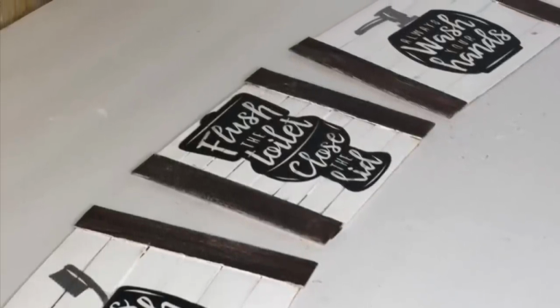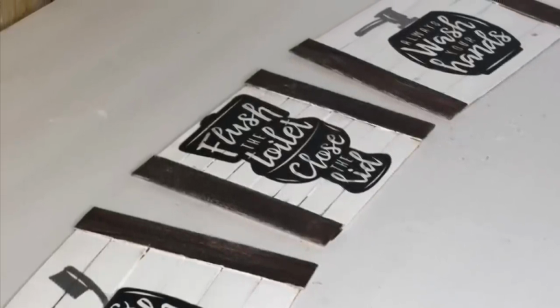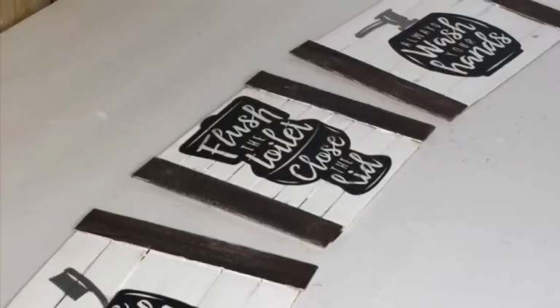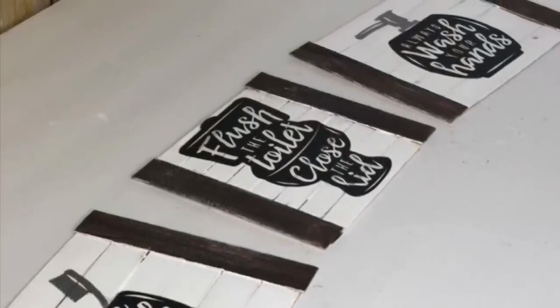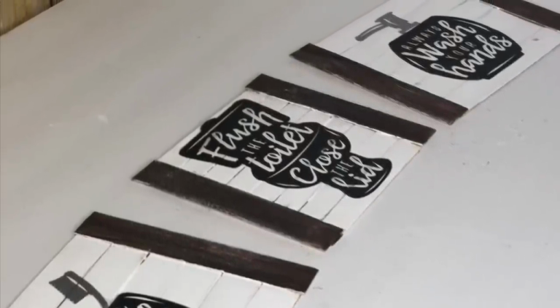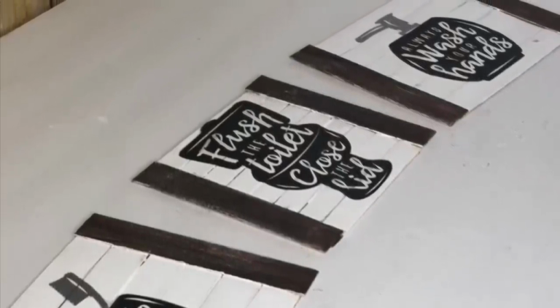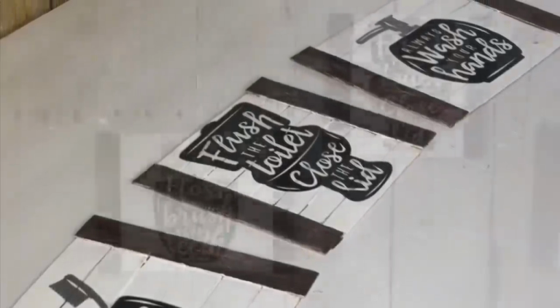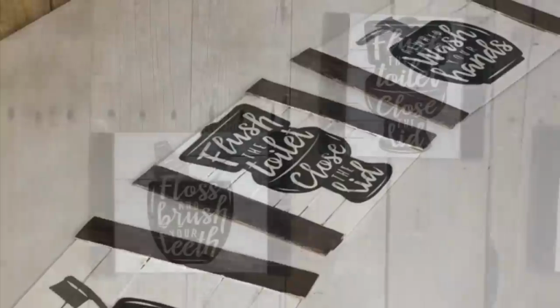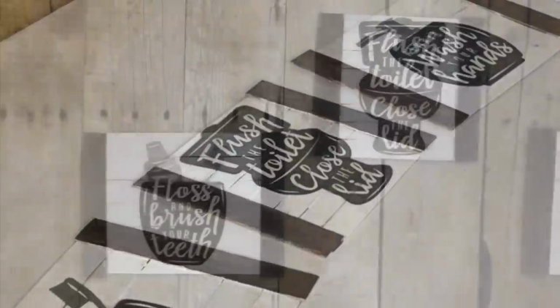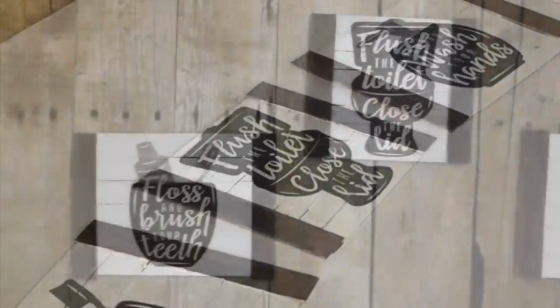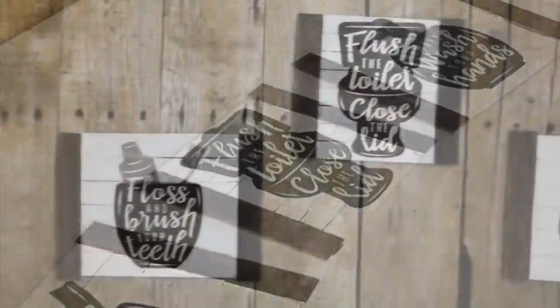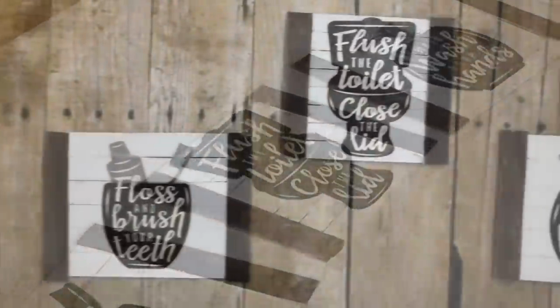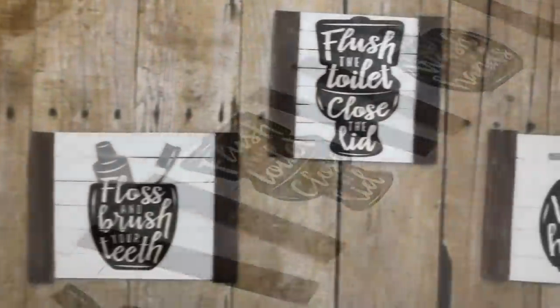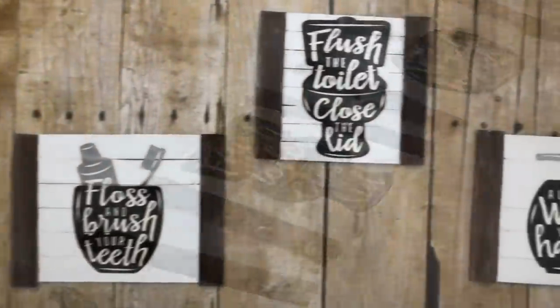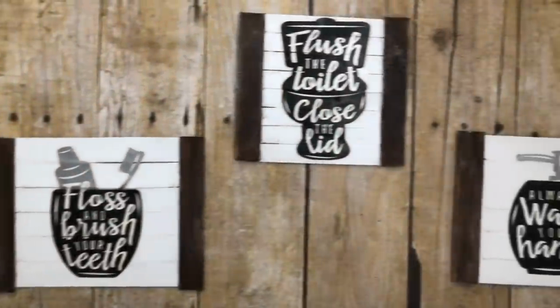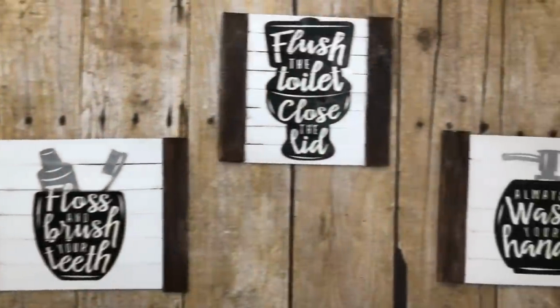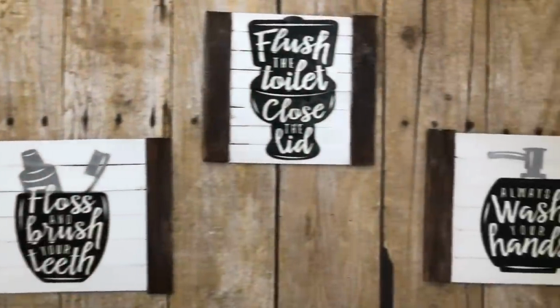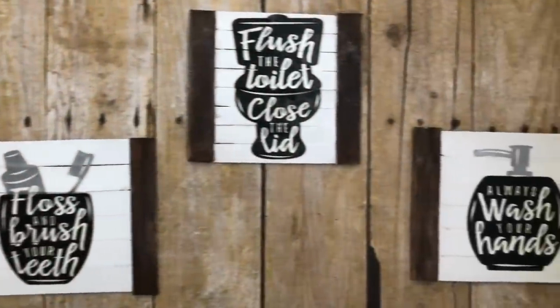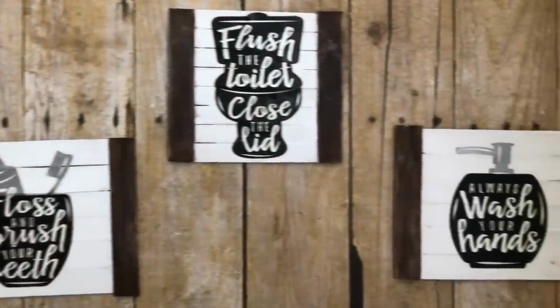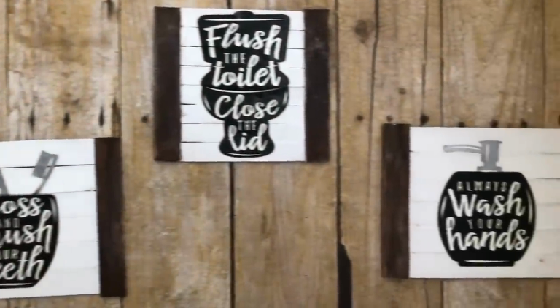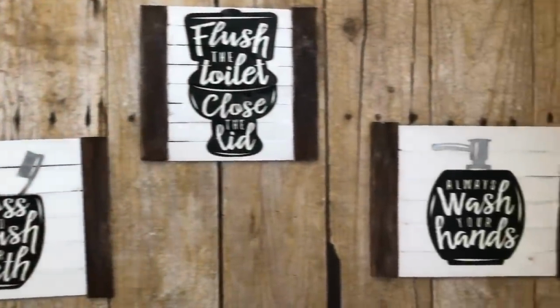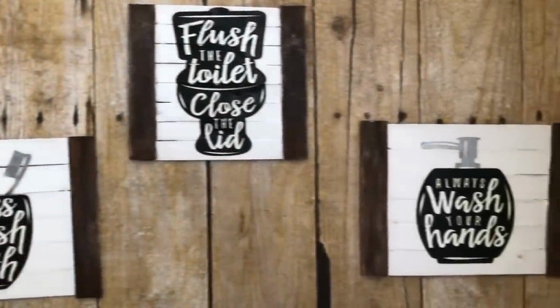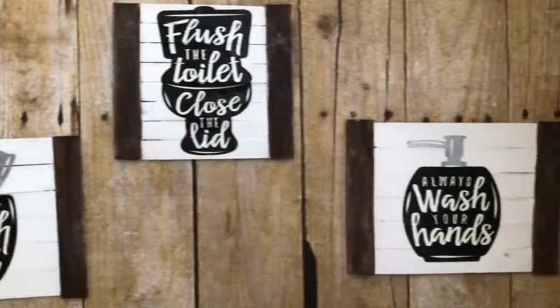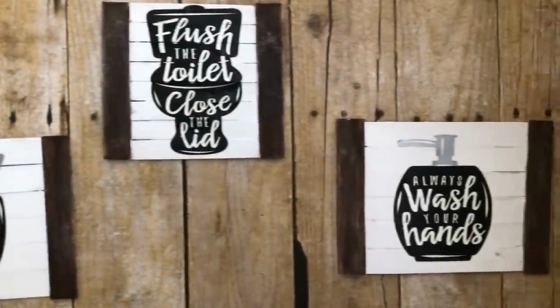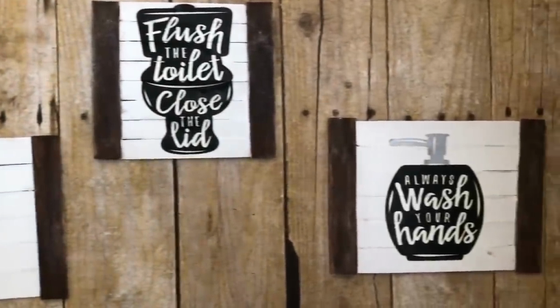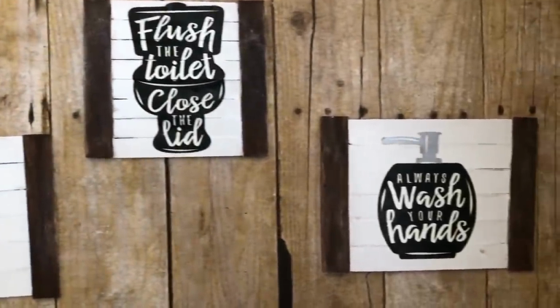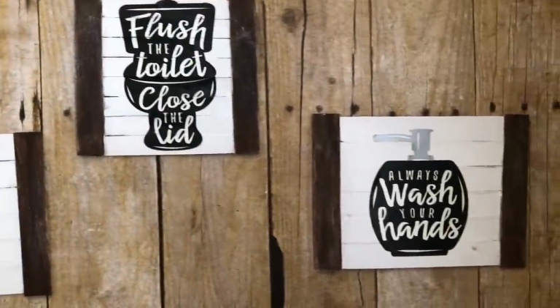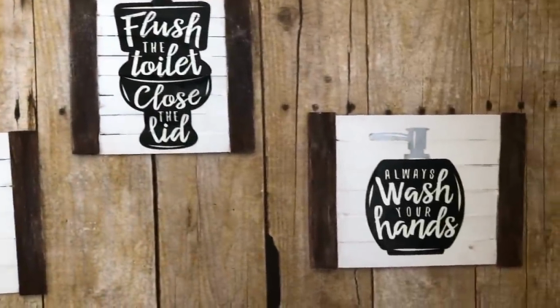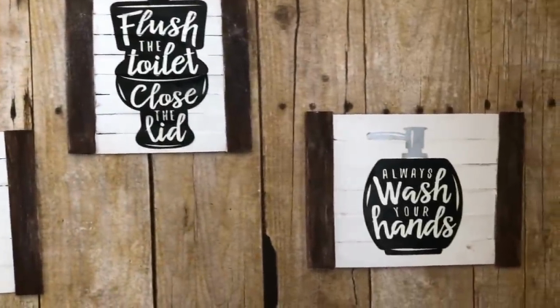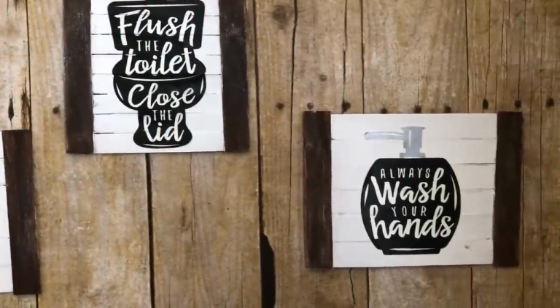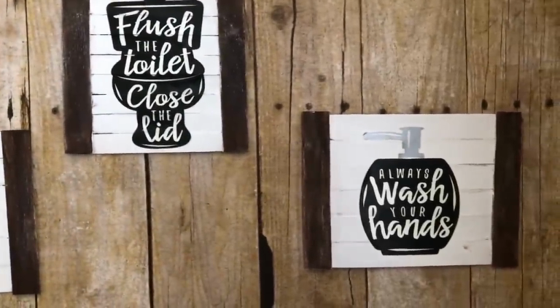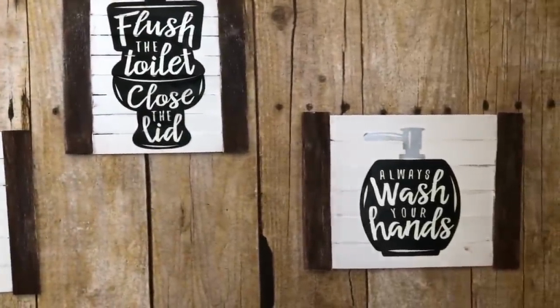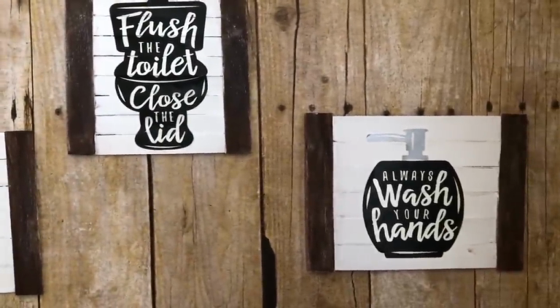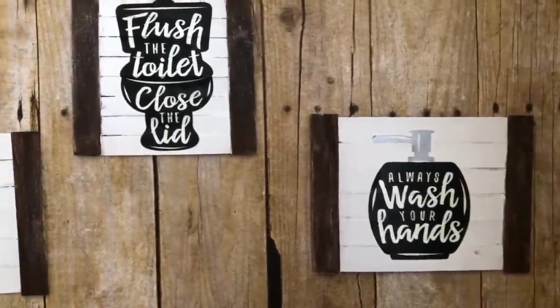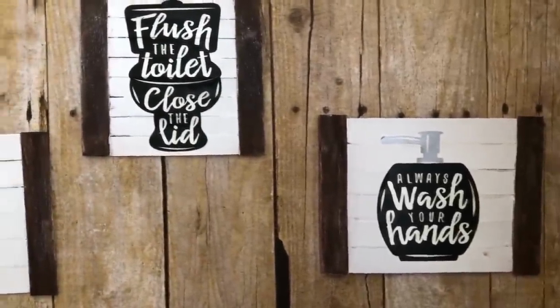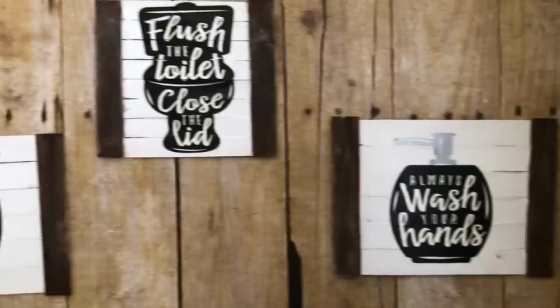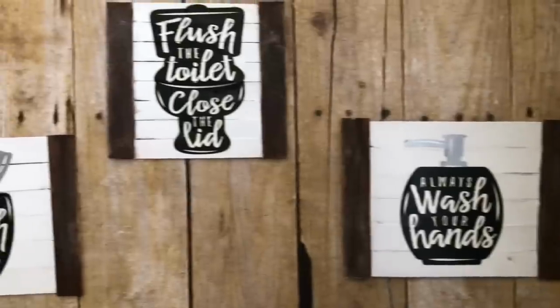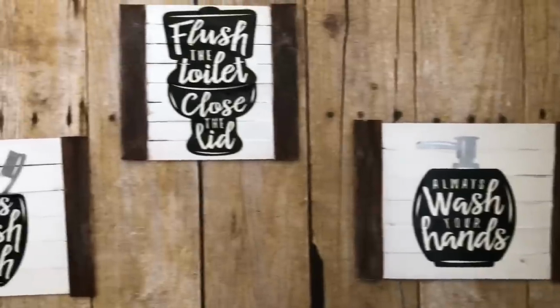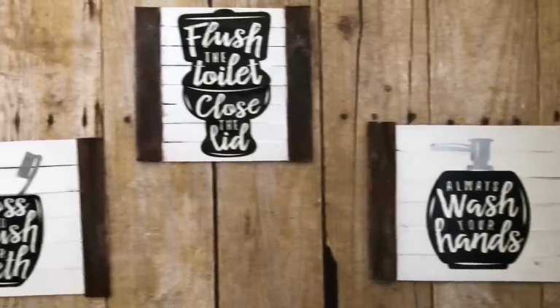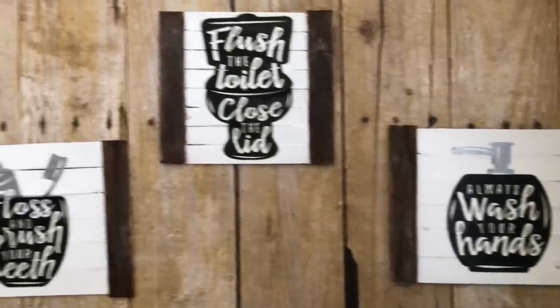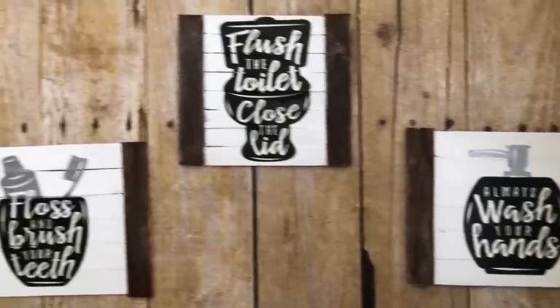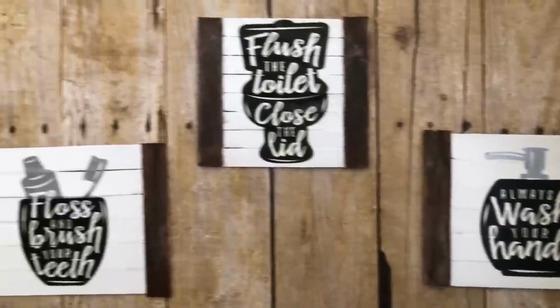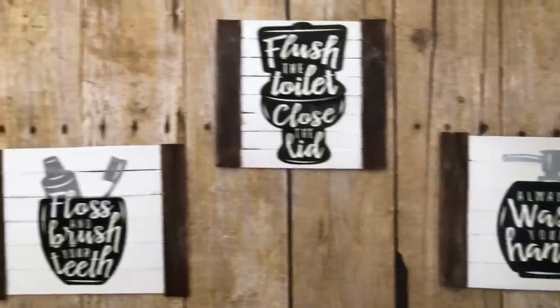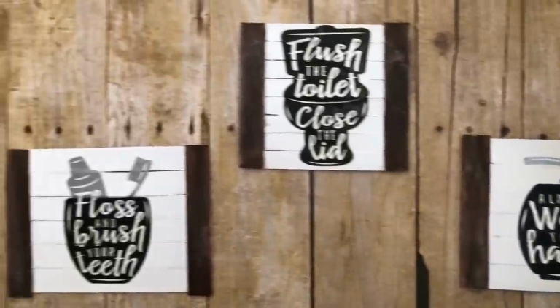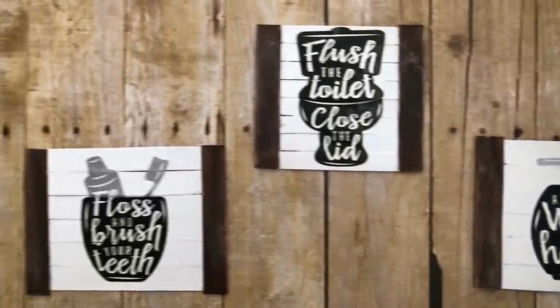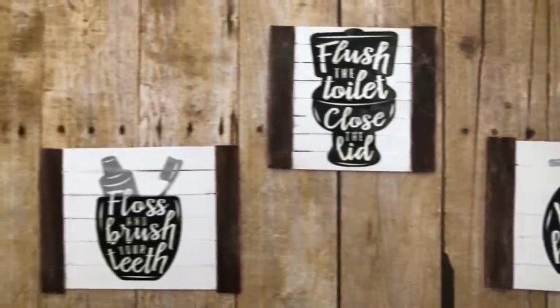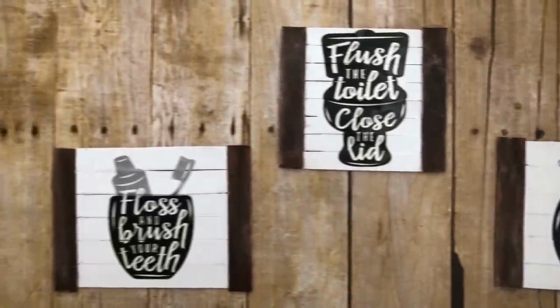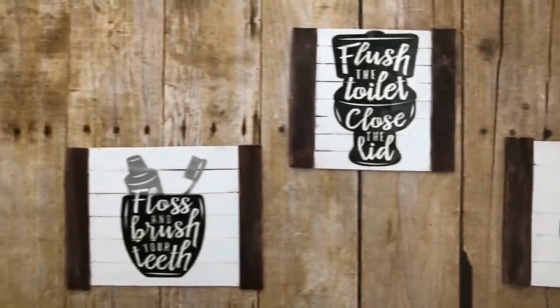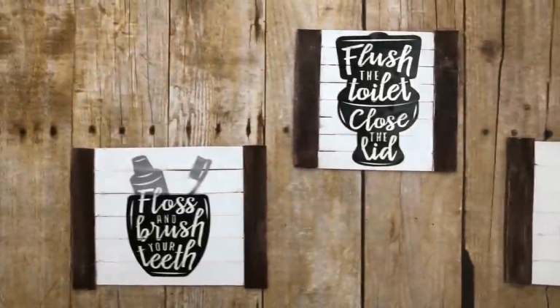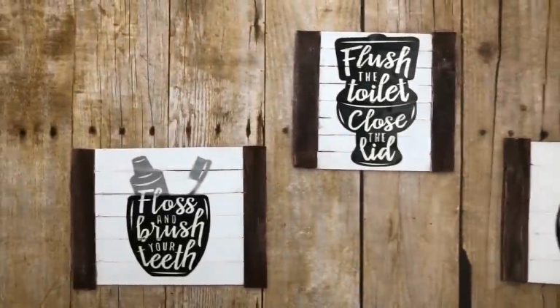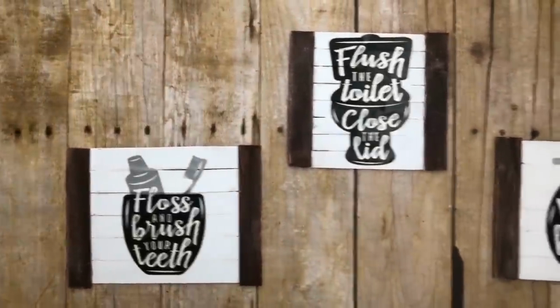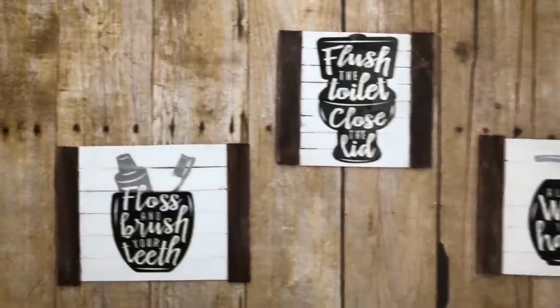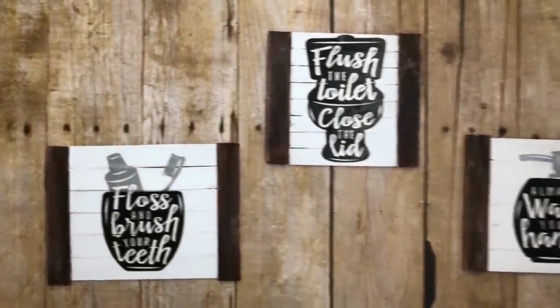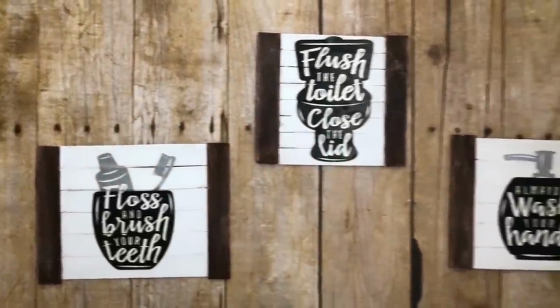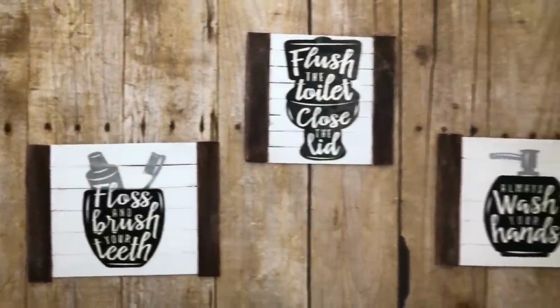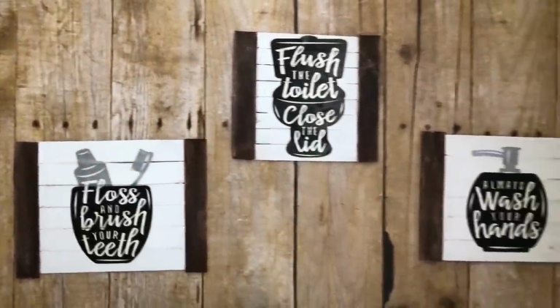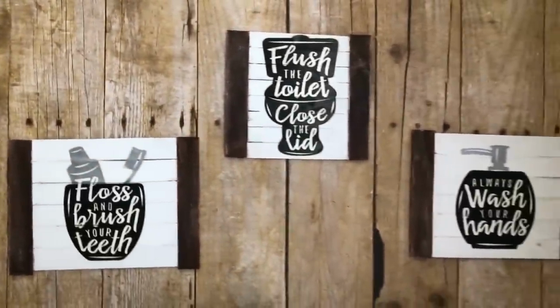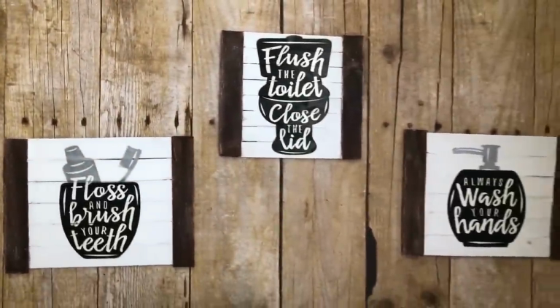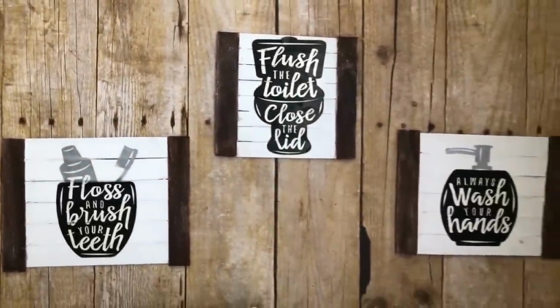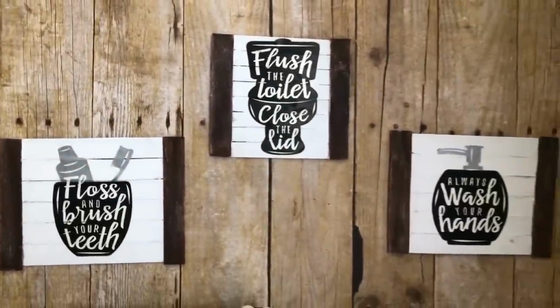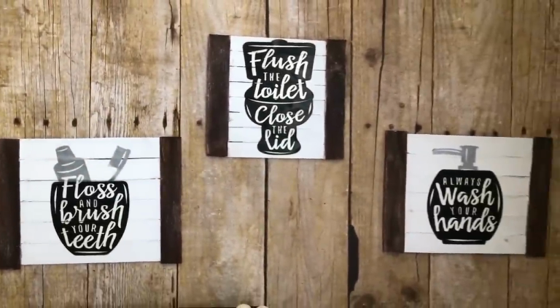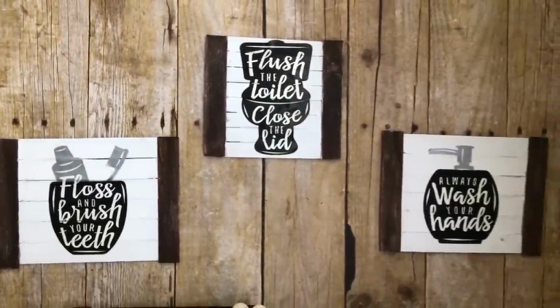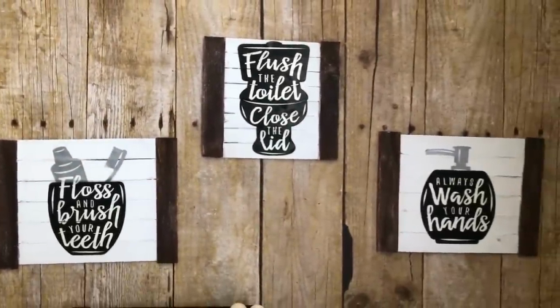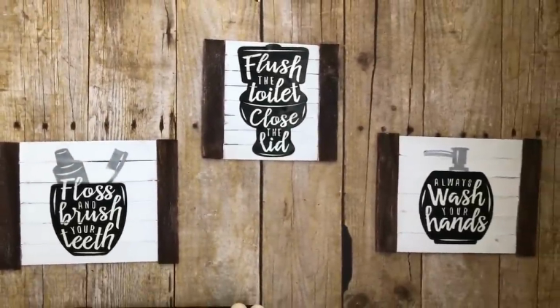The last thing I did was add some jute string to the back so I can hang them.